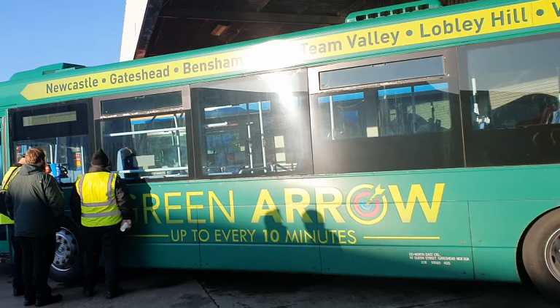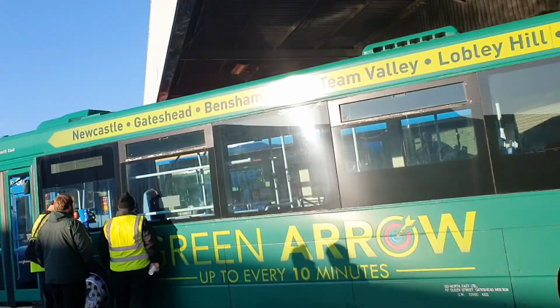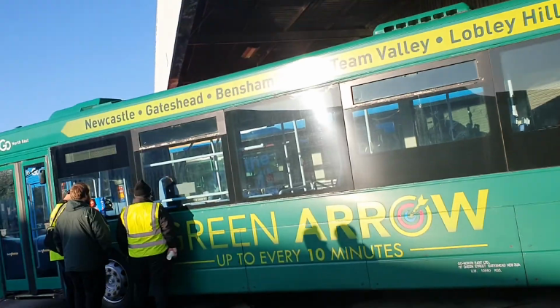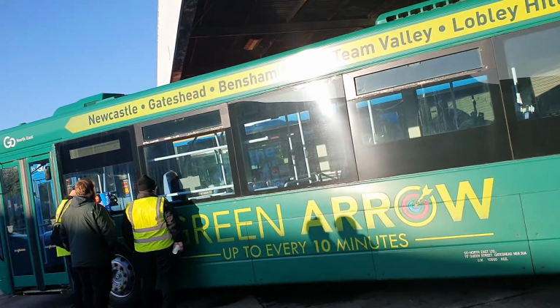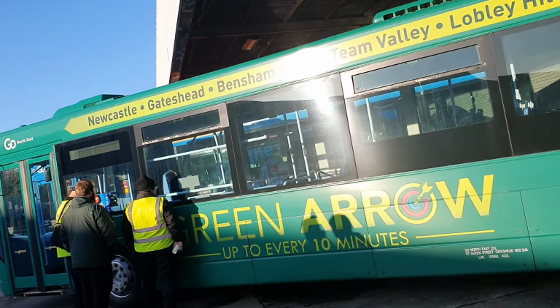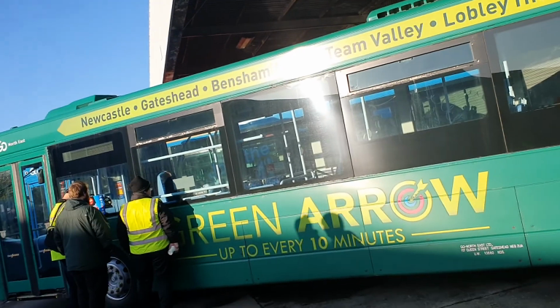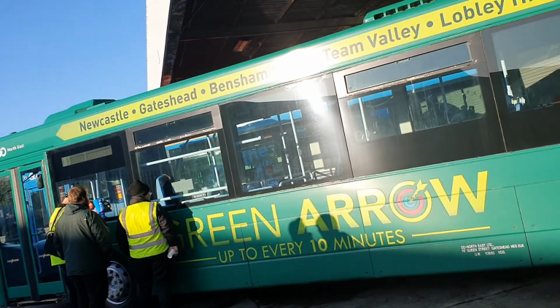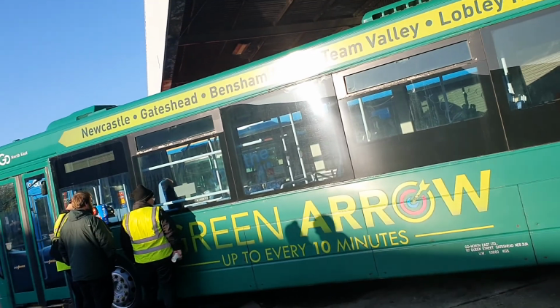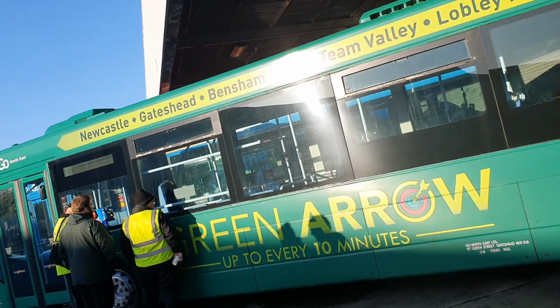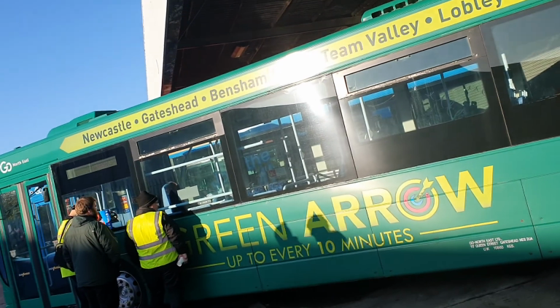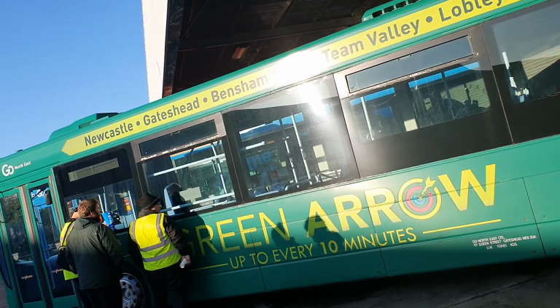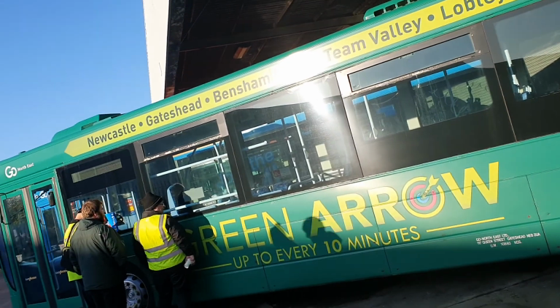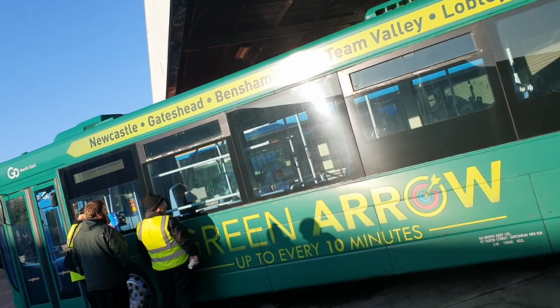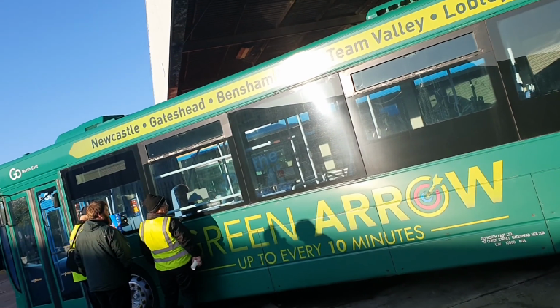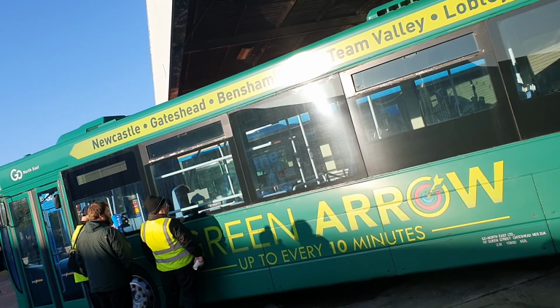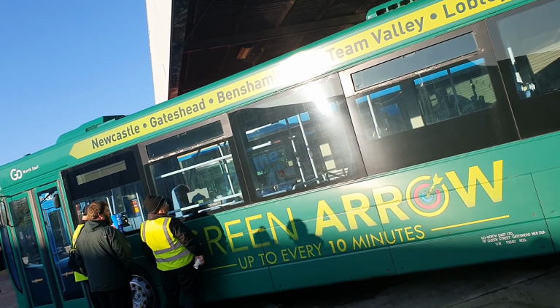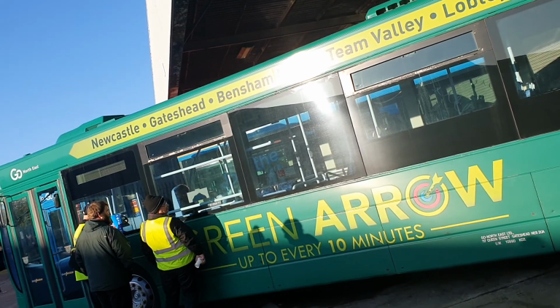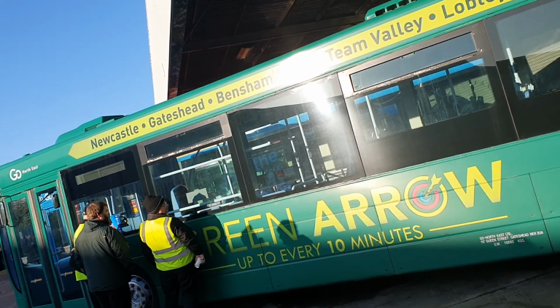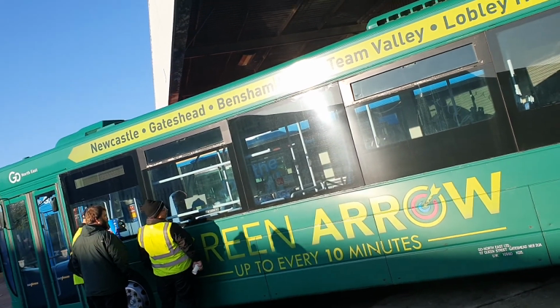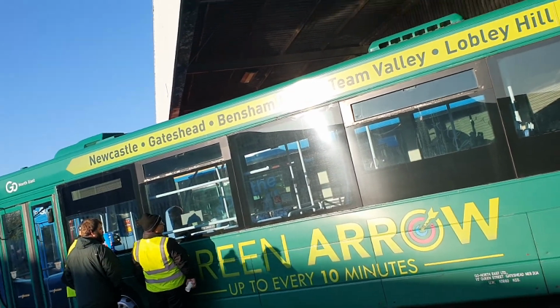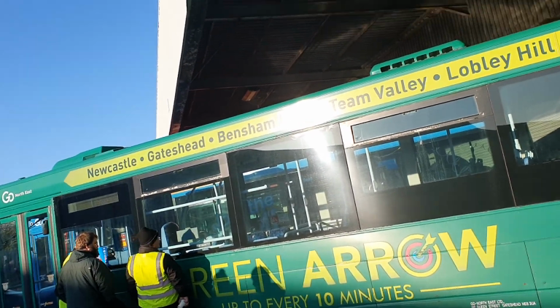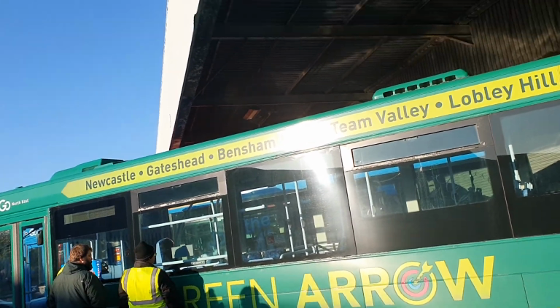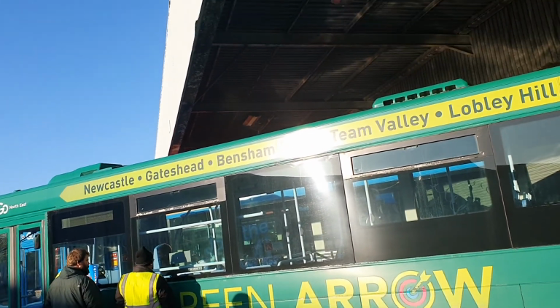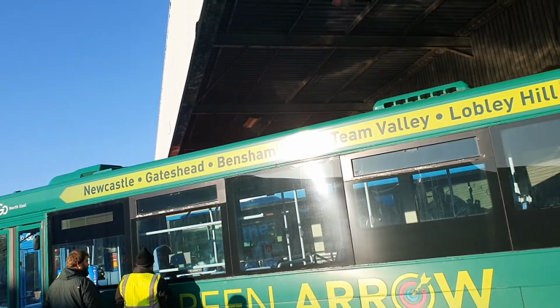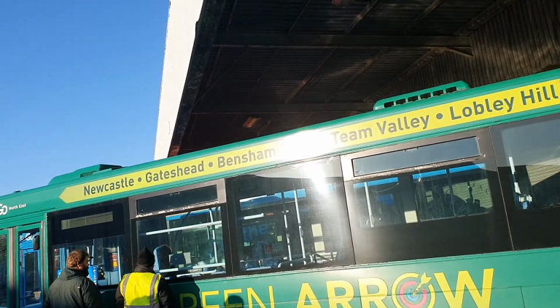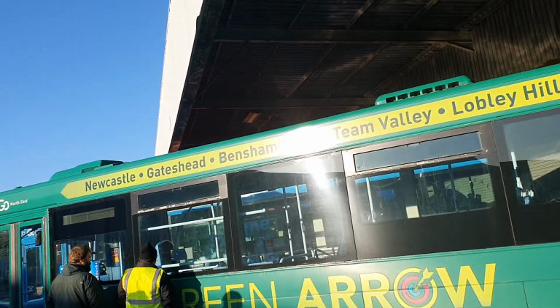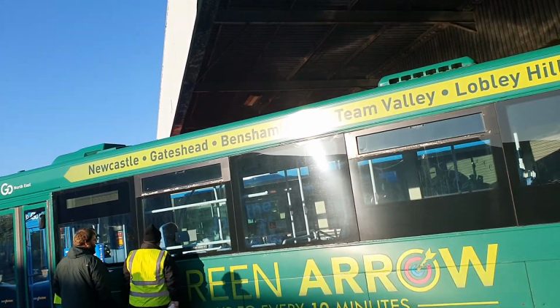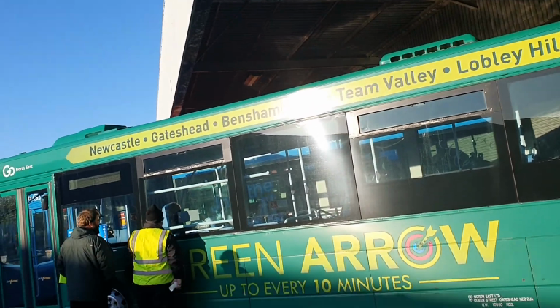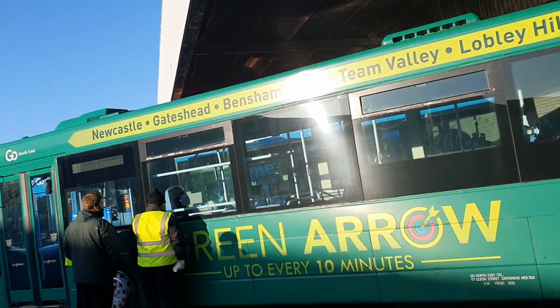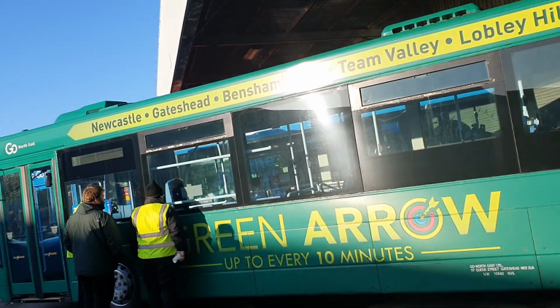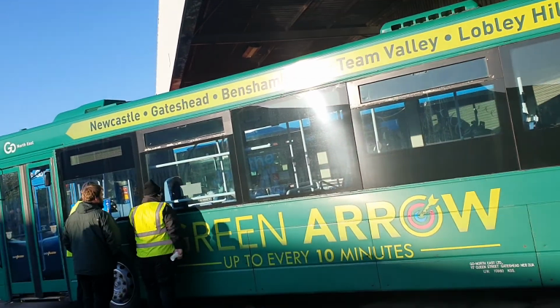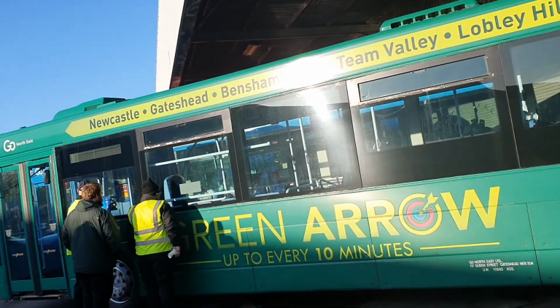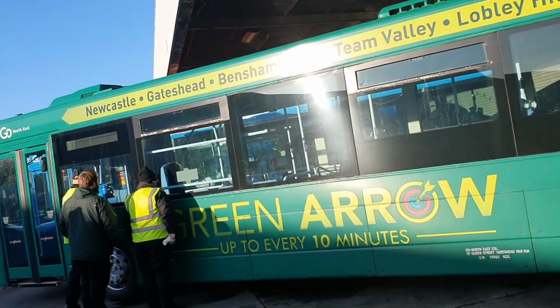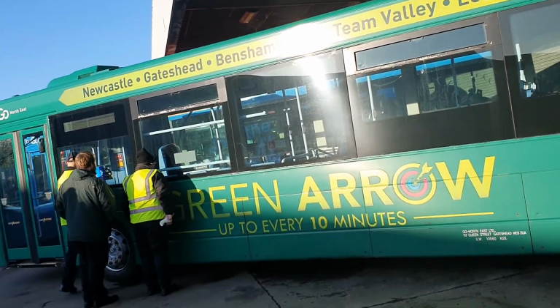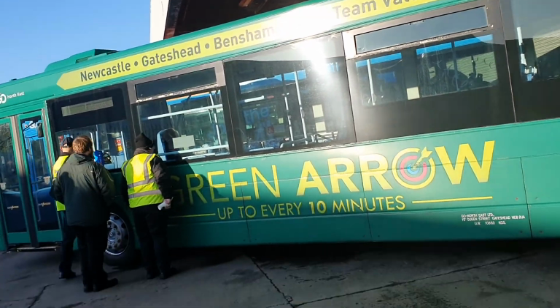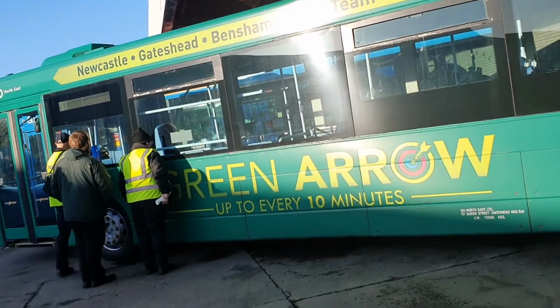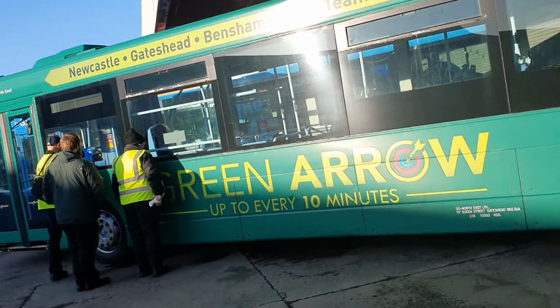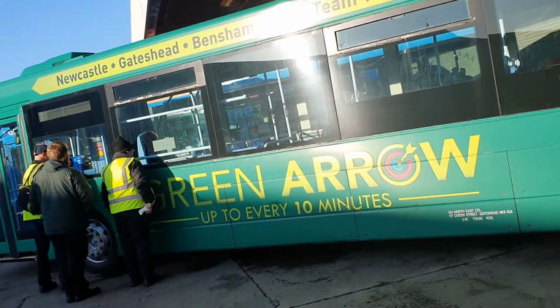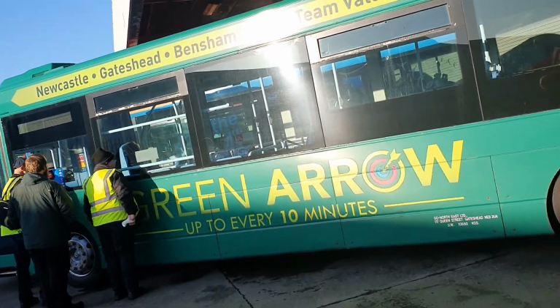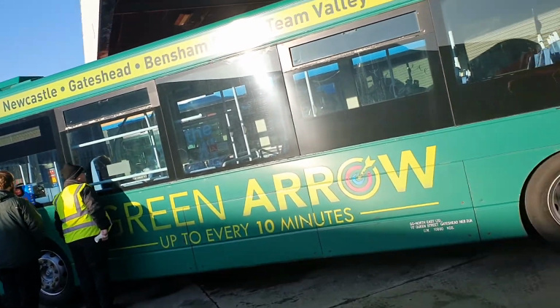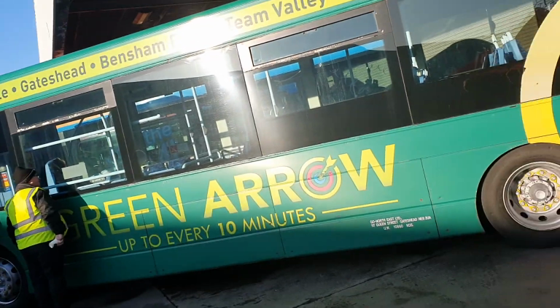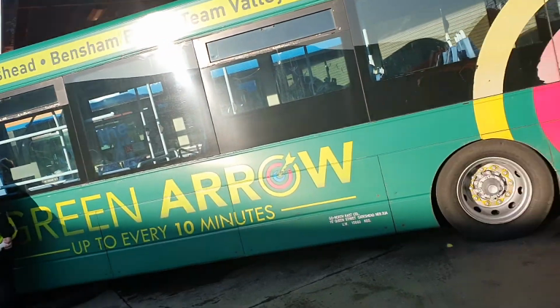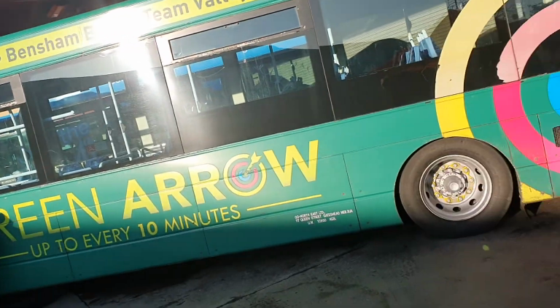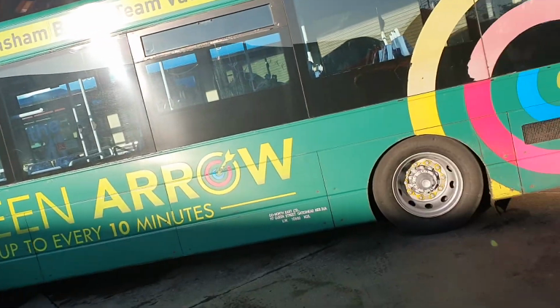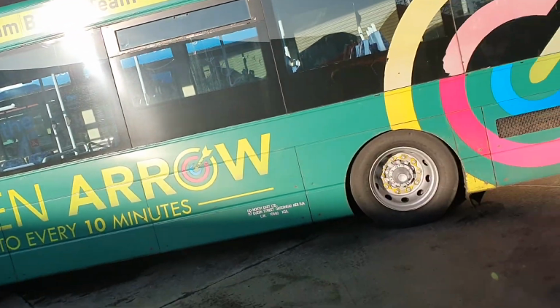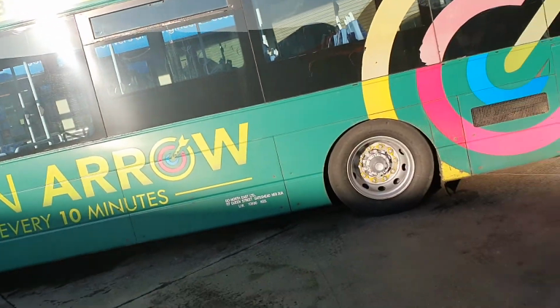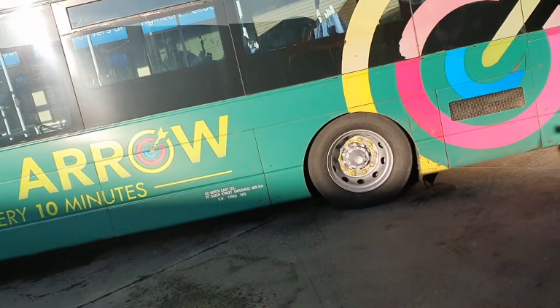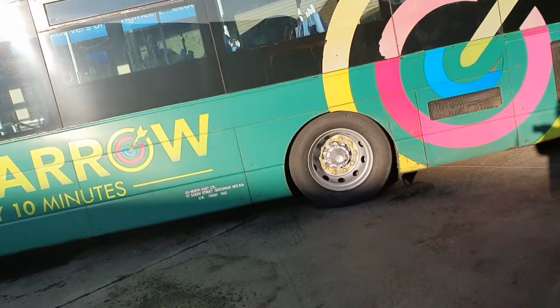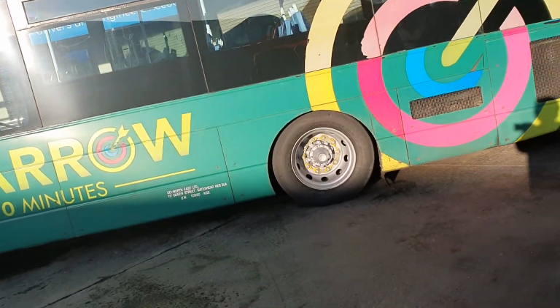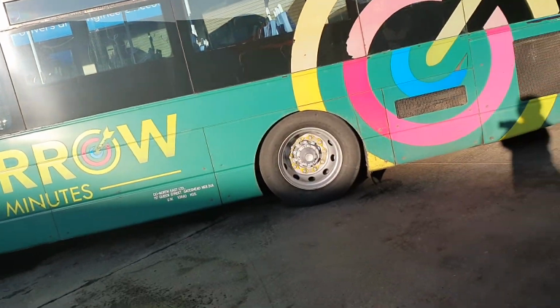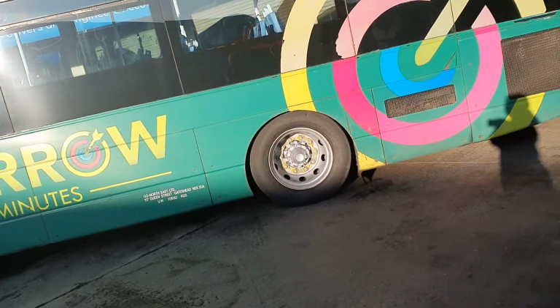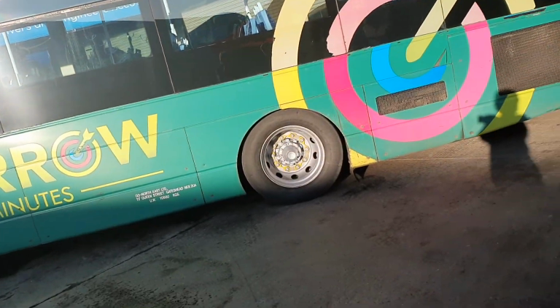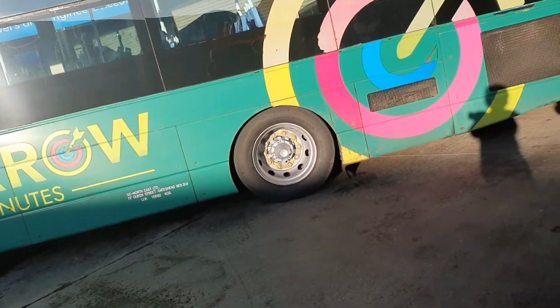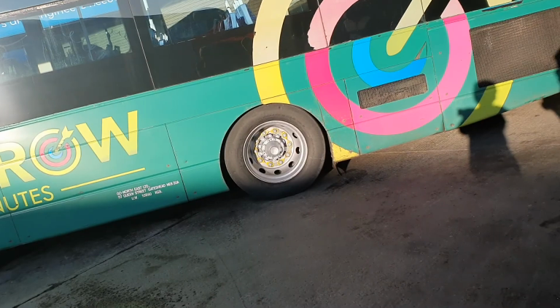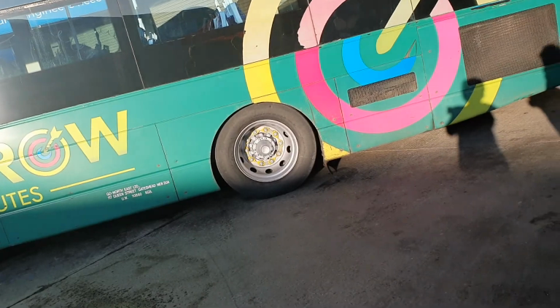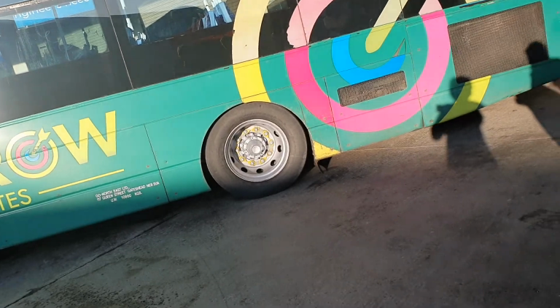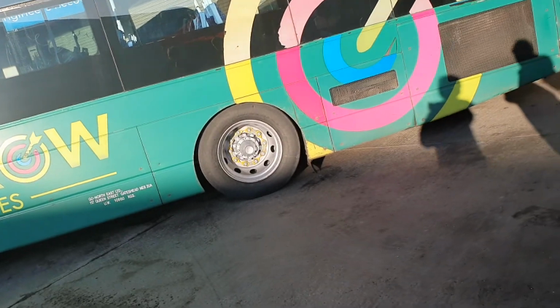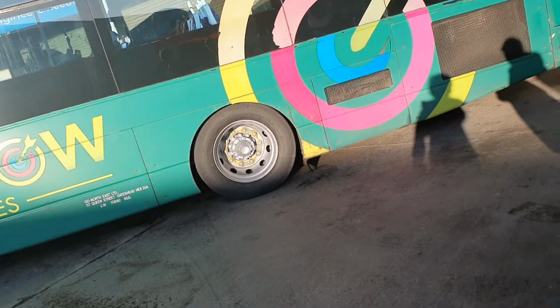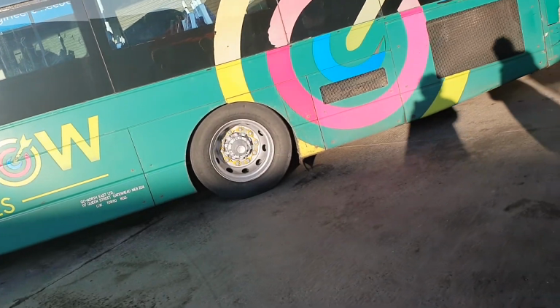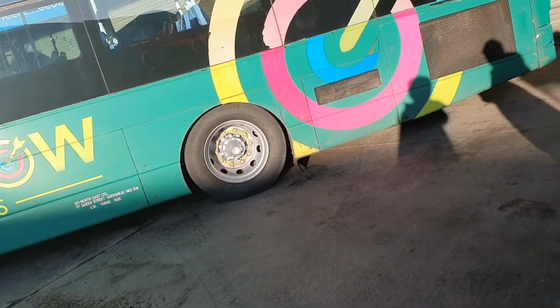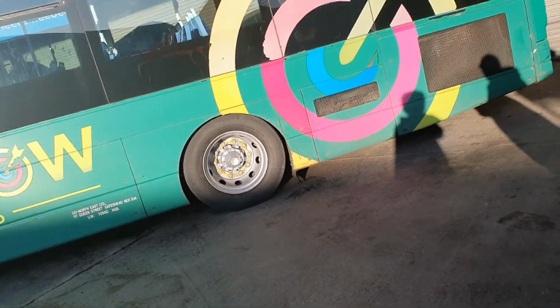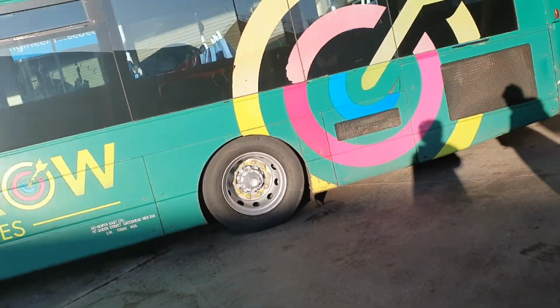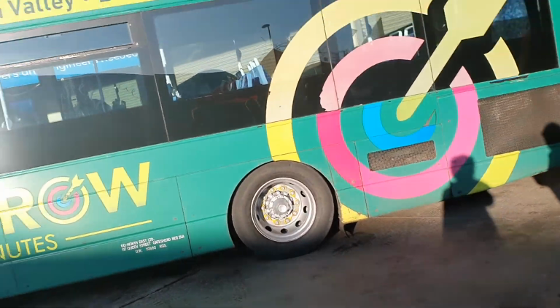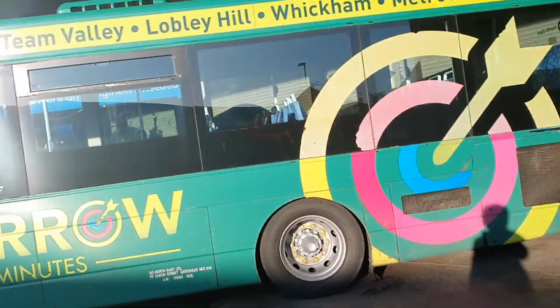Hey guys, welcome to Salt Meadow Road Depot at the solar event. Shout out to Jess and Jo, who are also here.